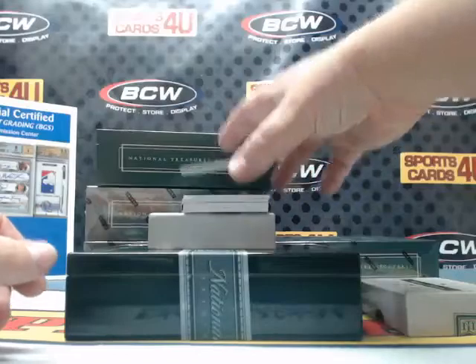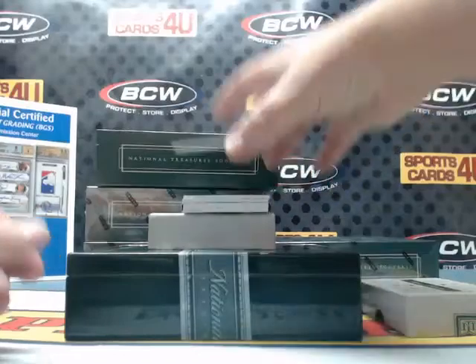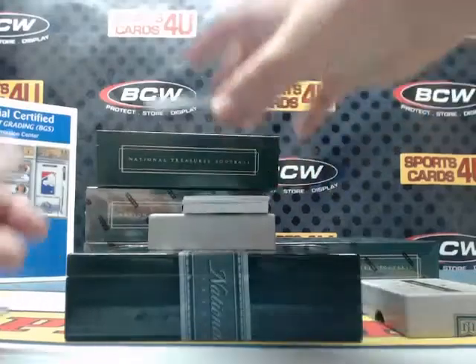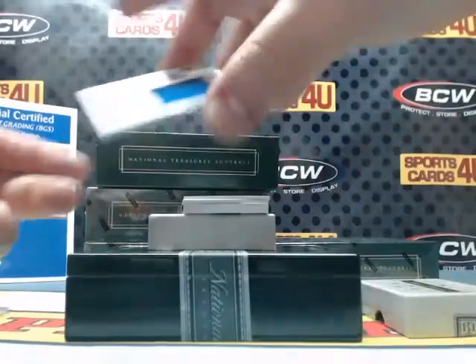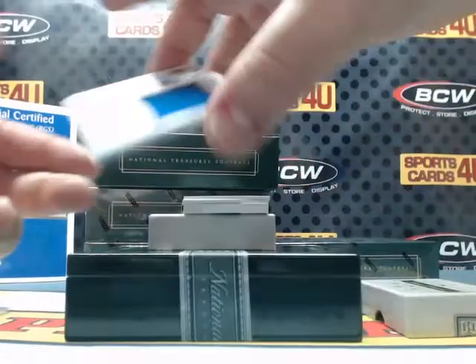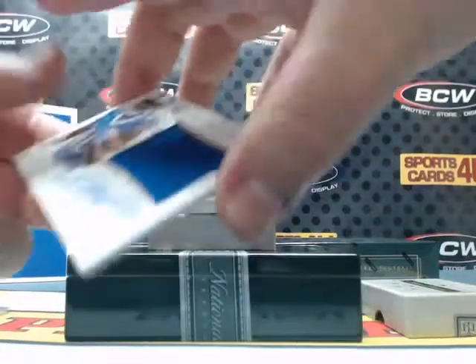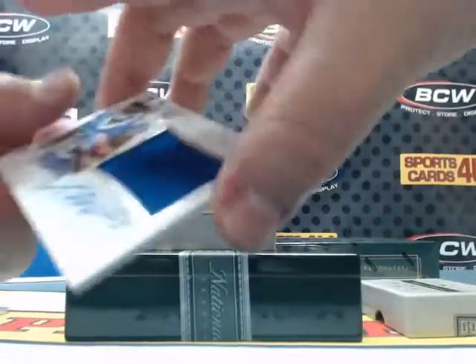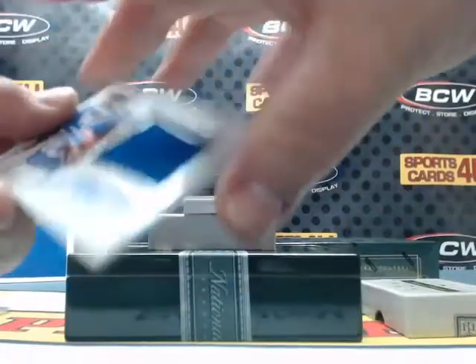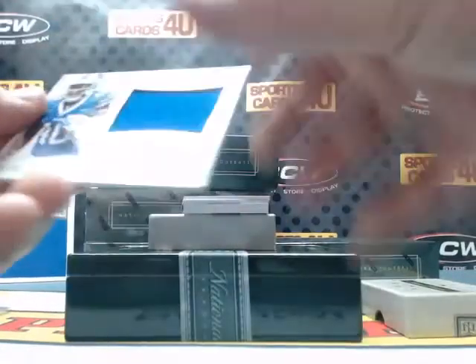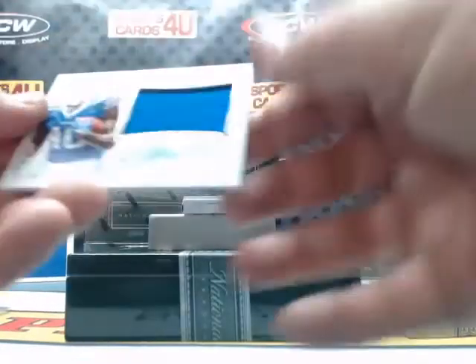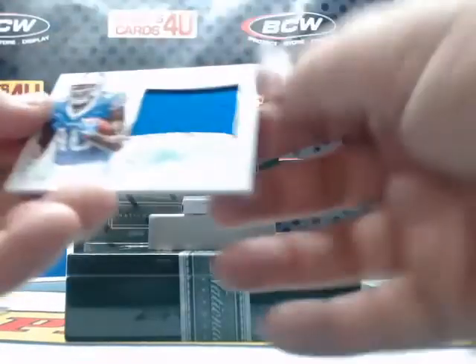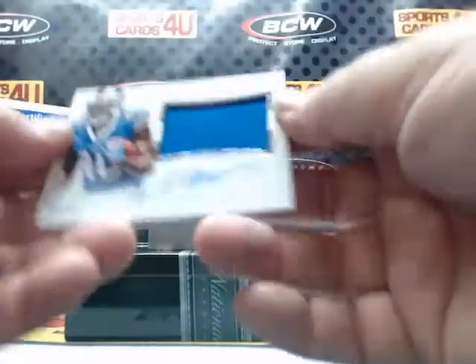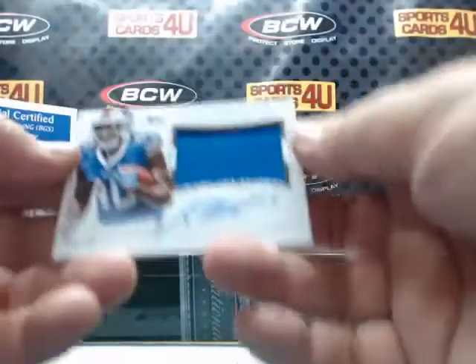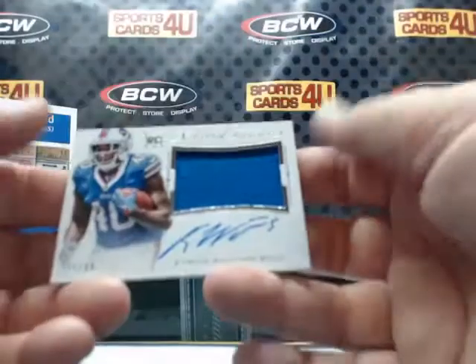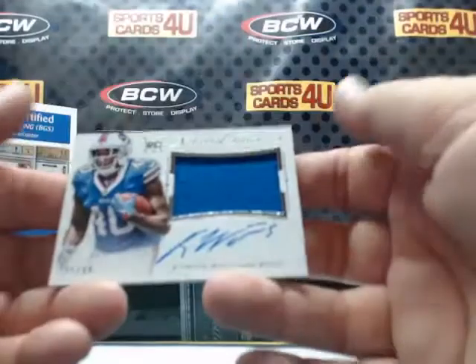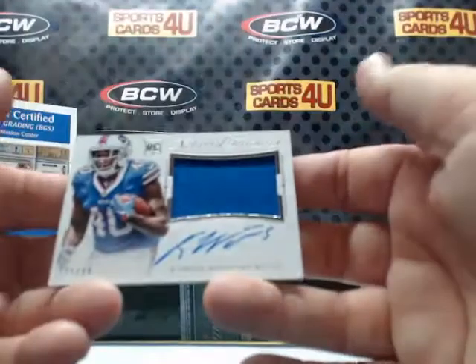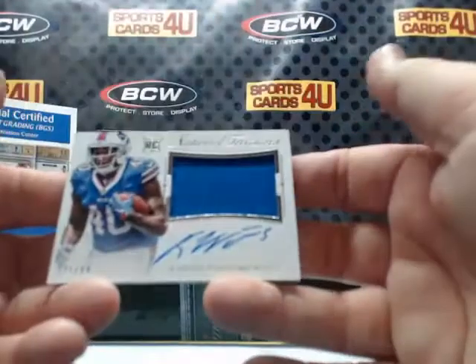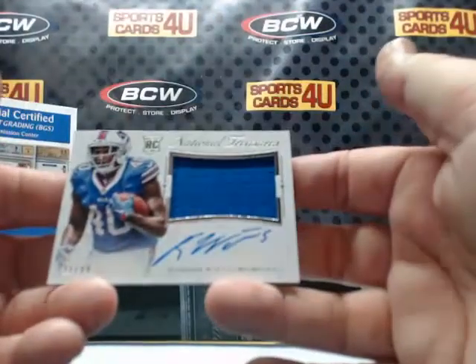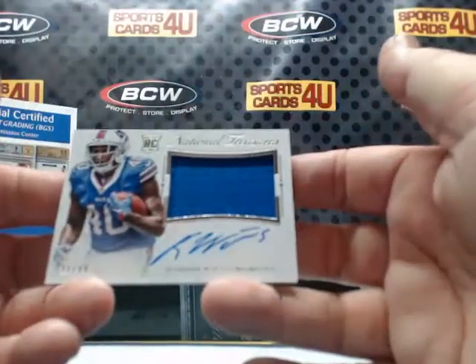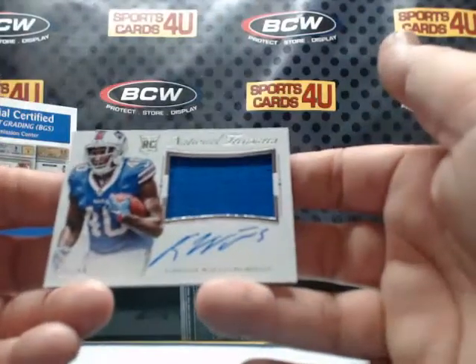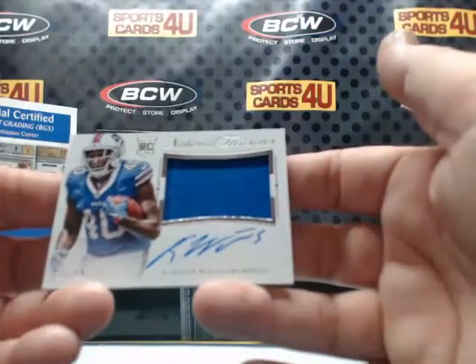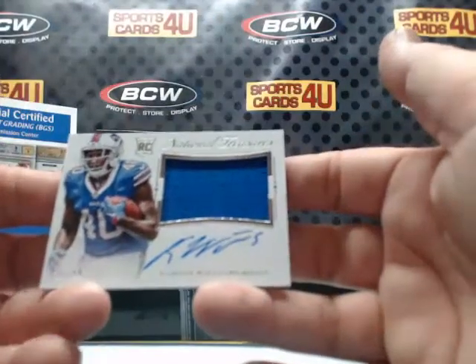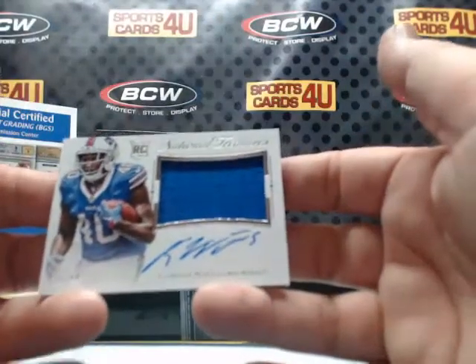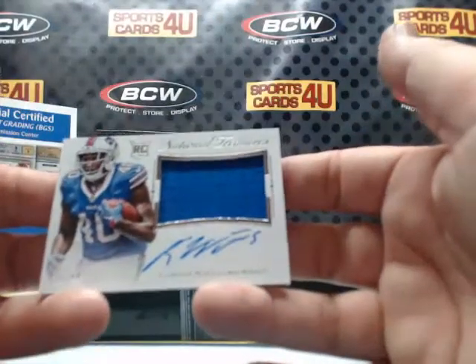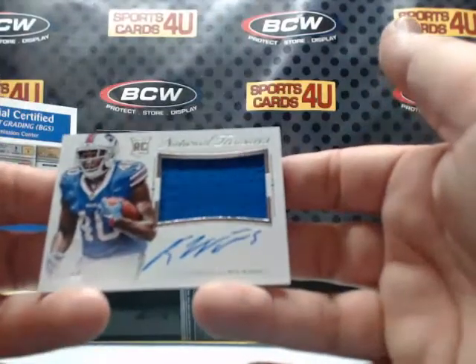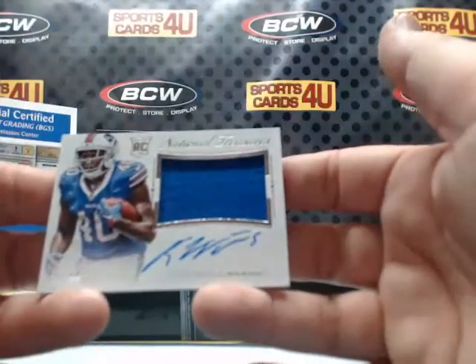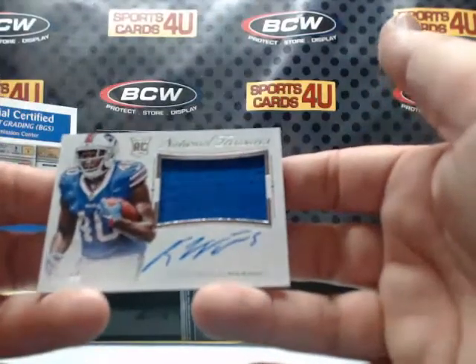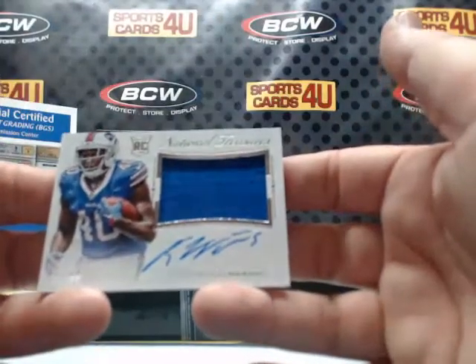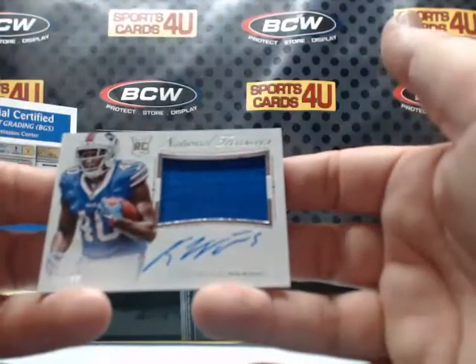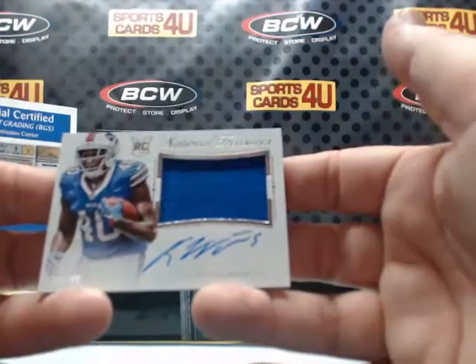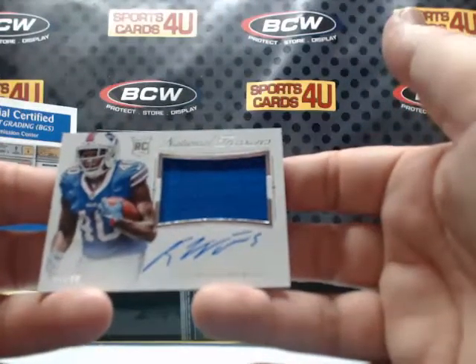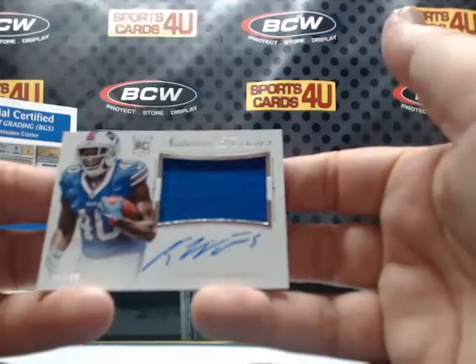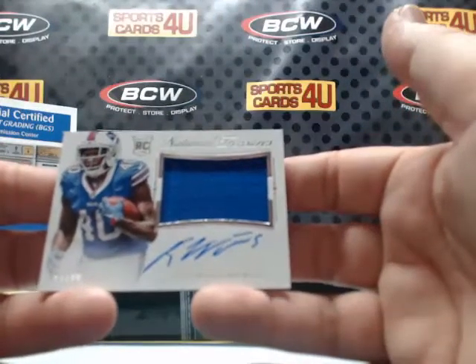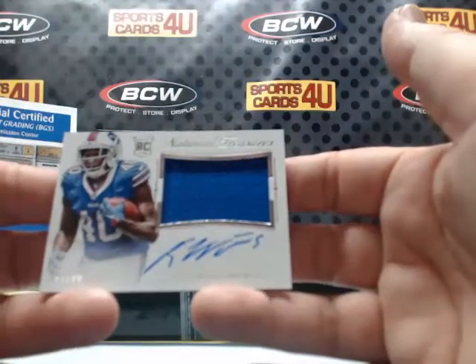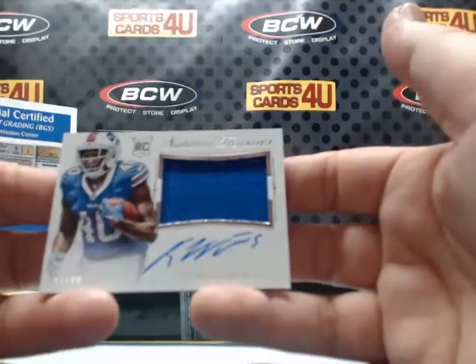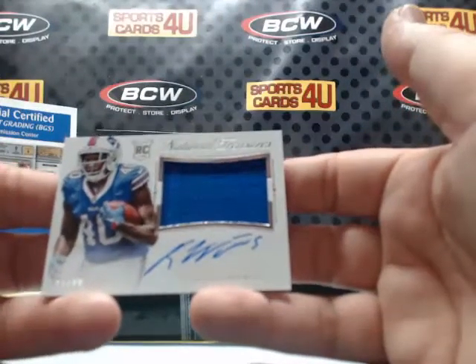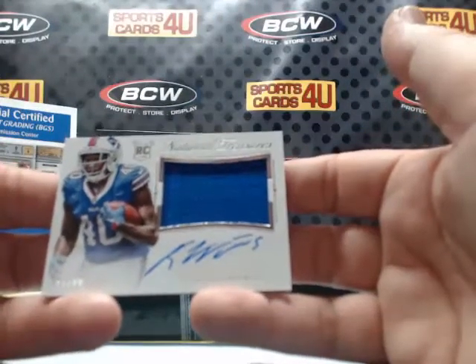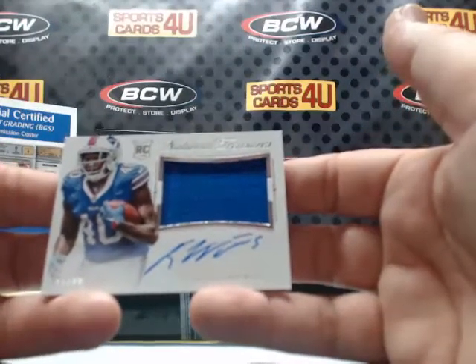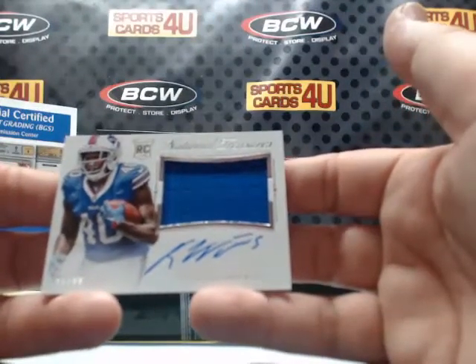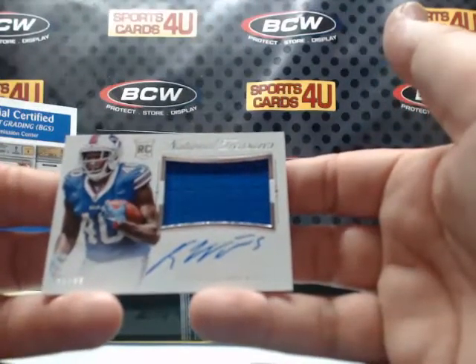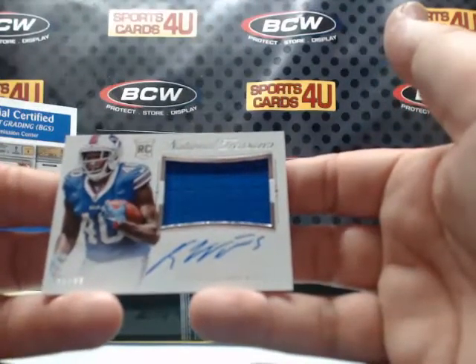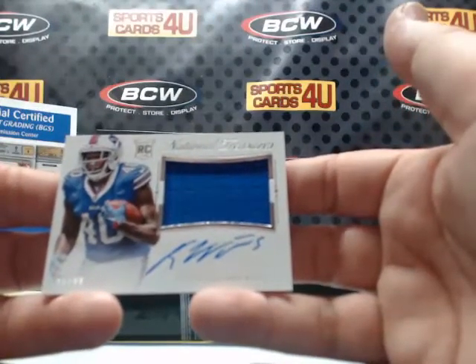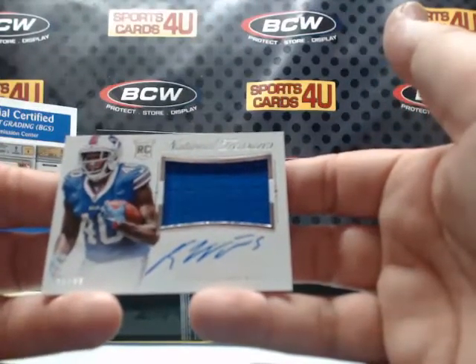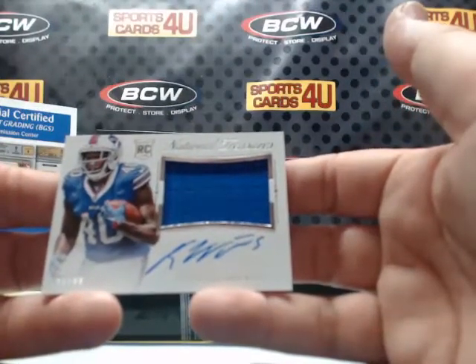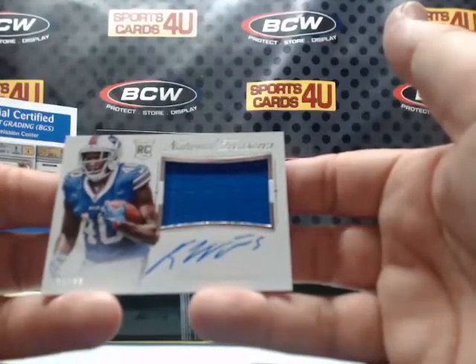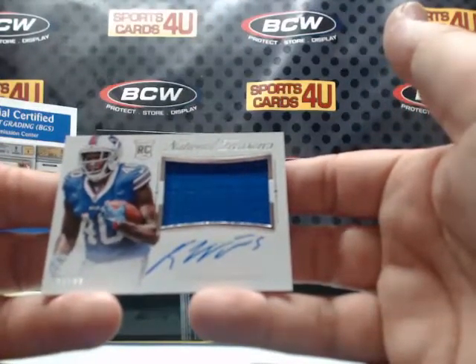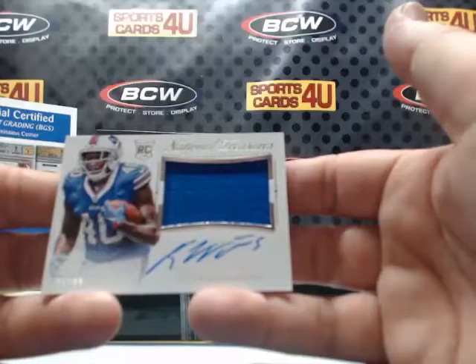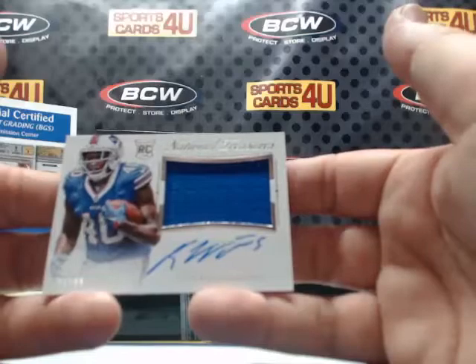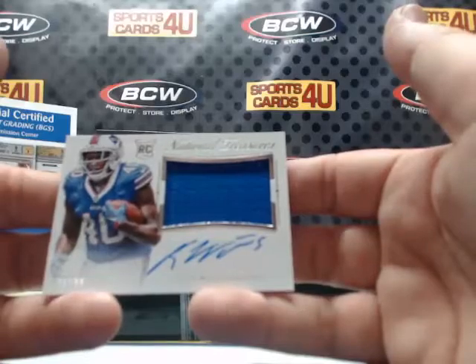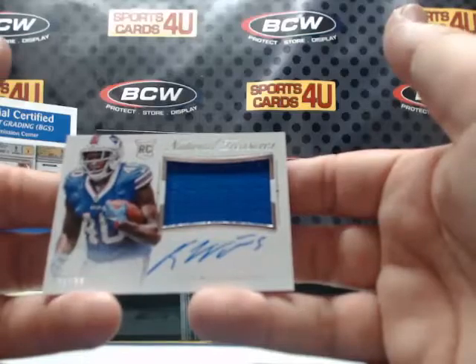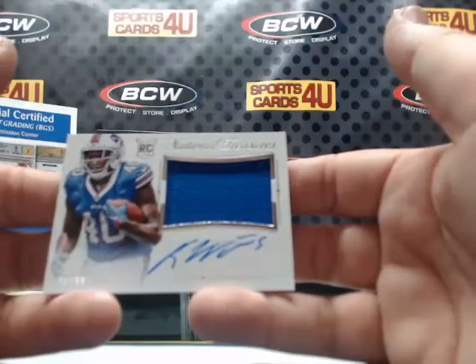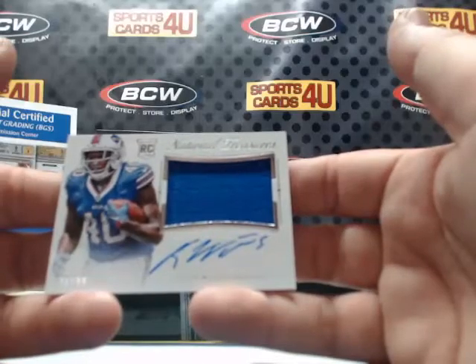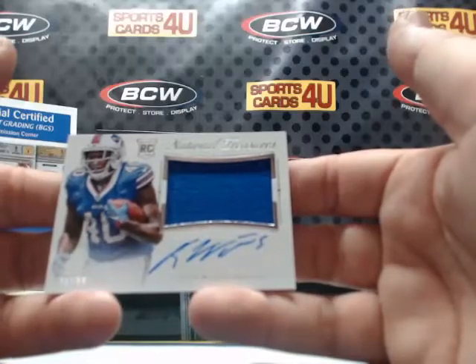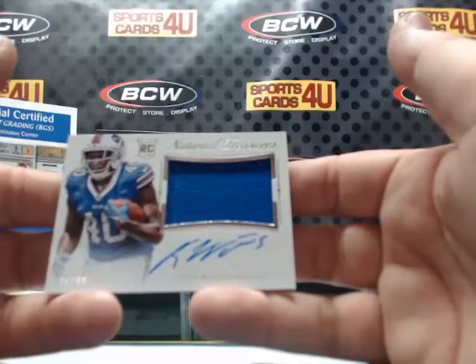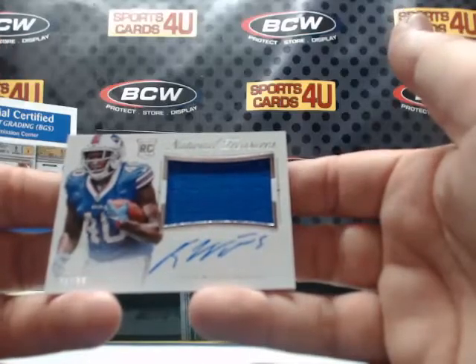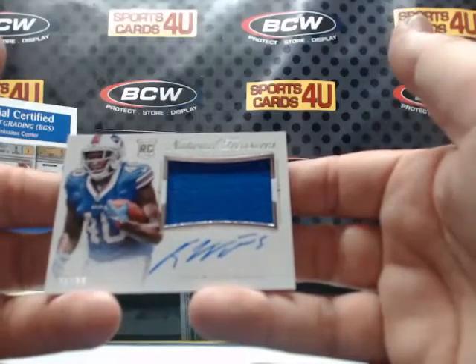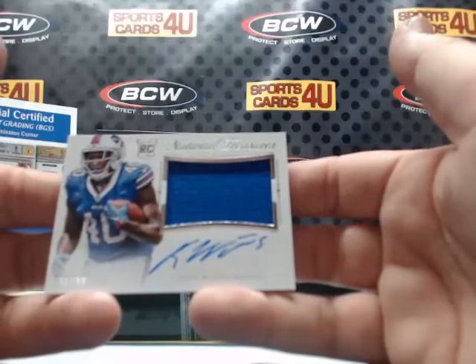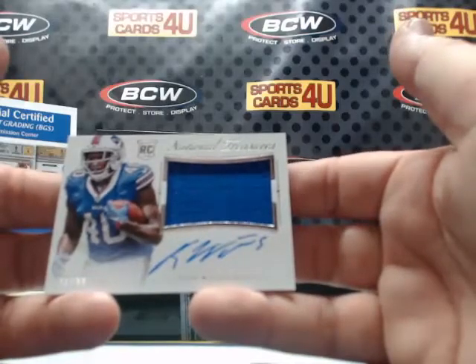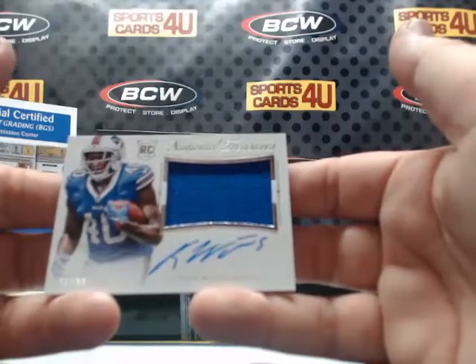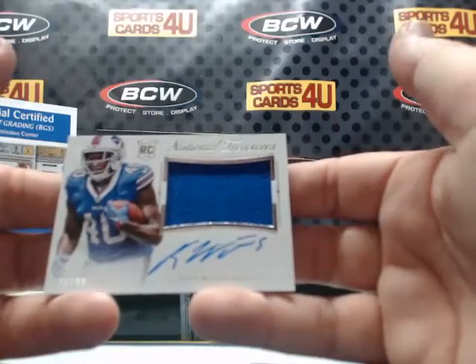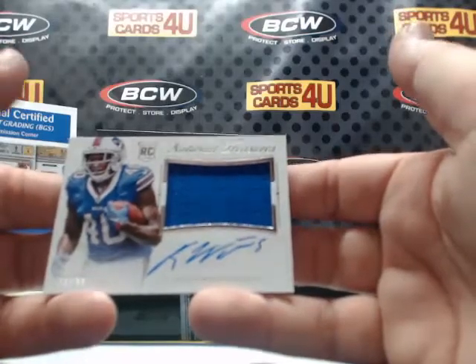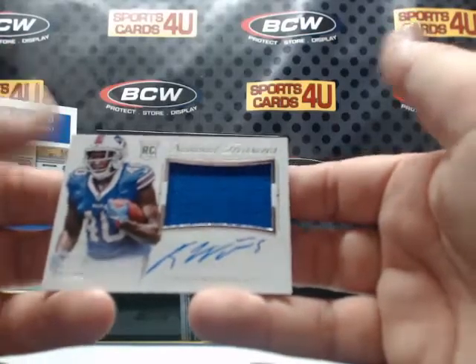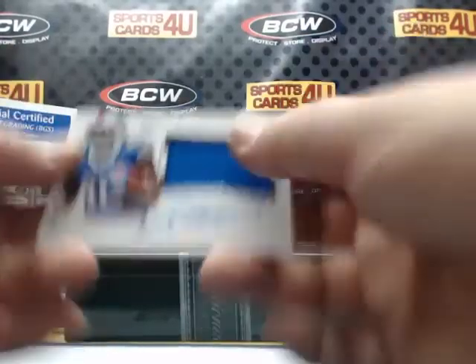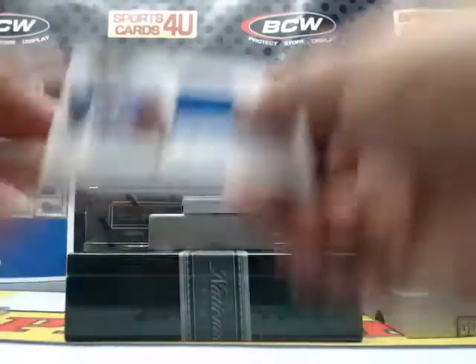21 out of 99 — rookie jersey autograph for the Buffalo Bills: Carlos Williams.